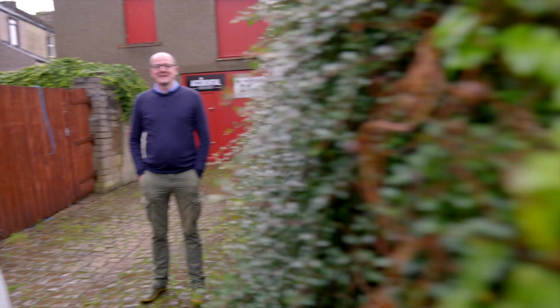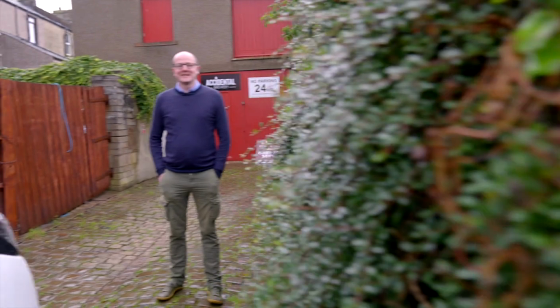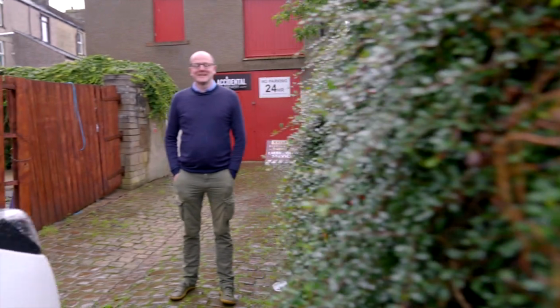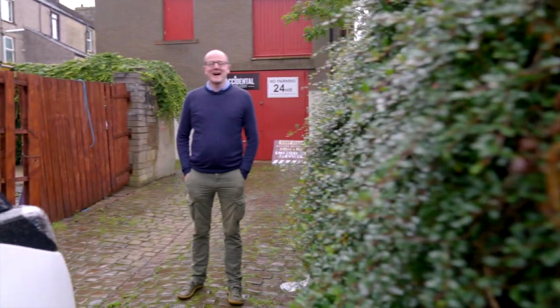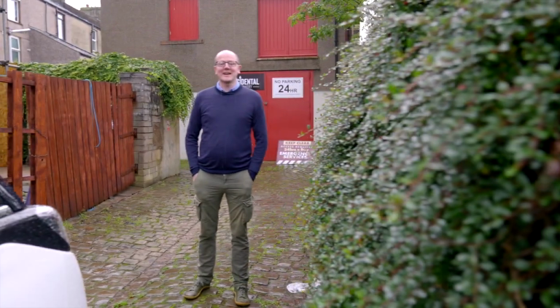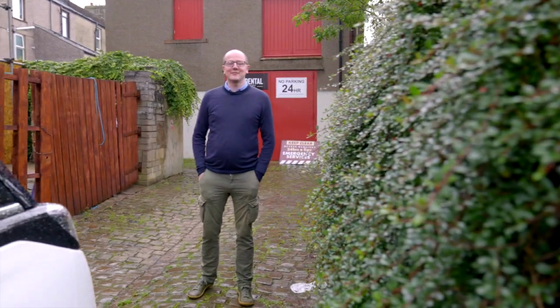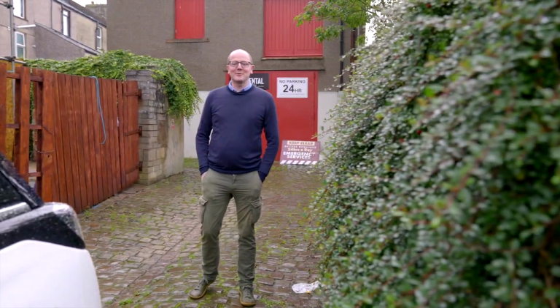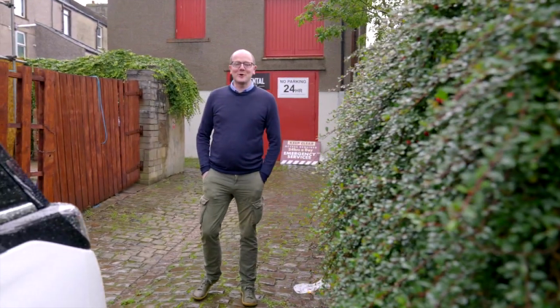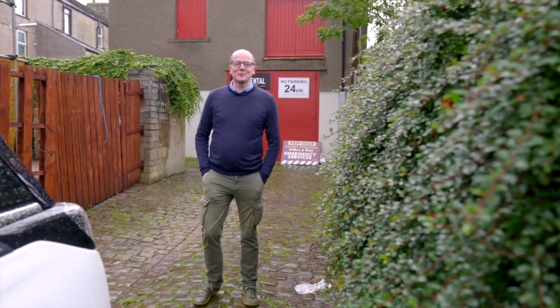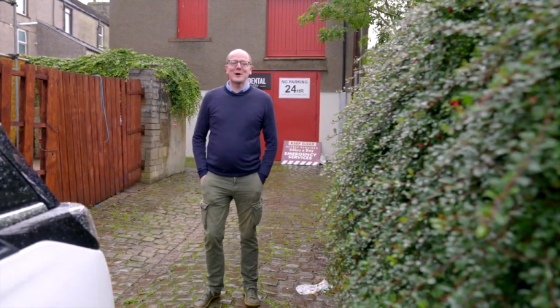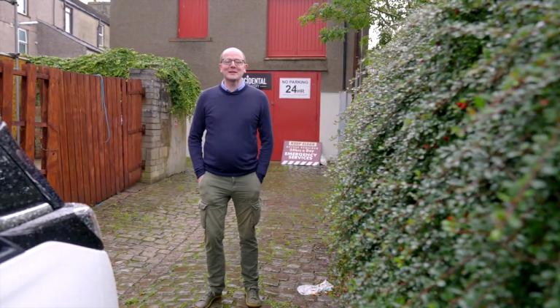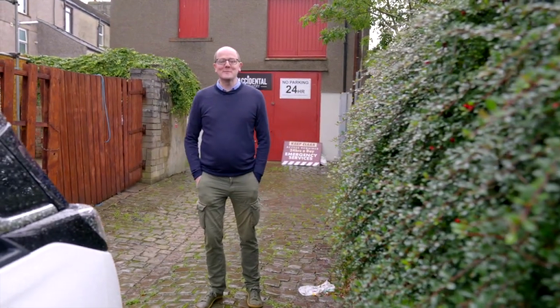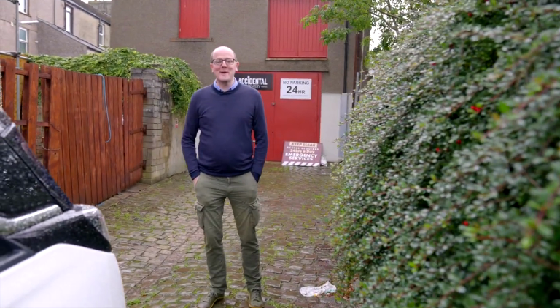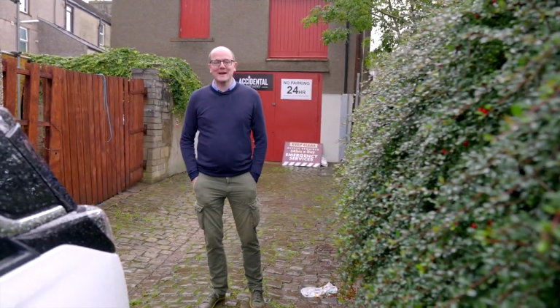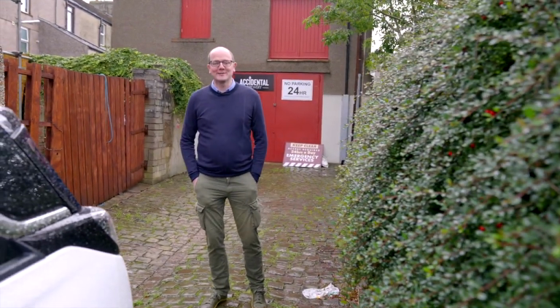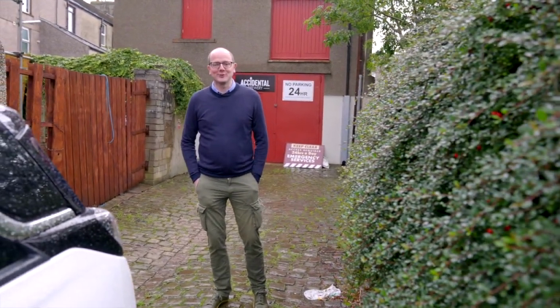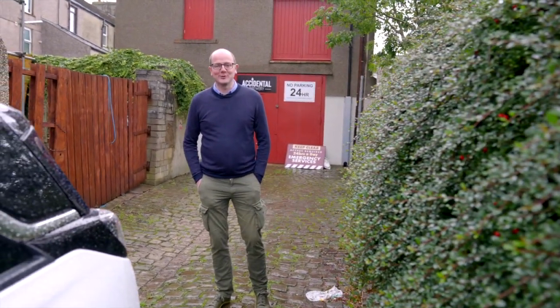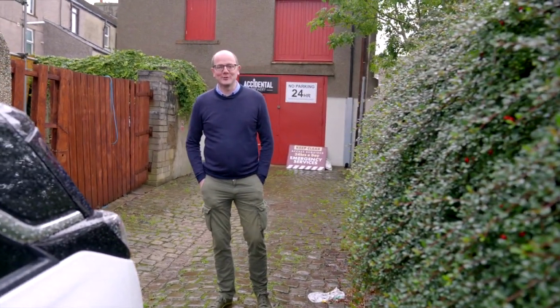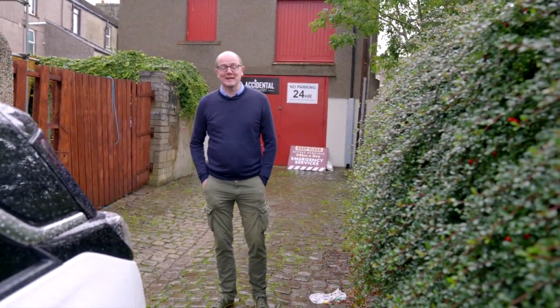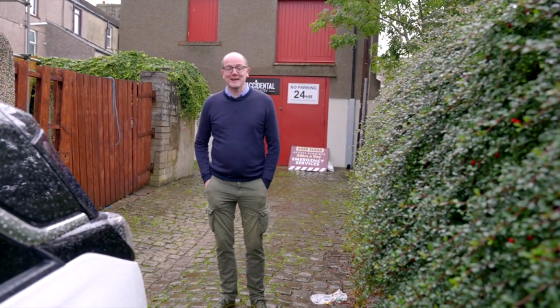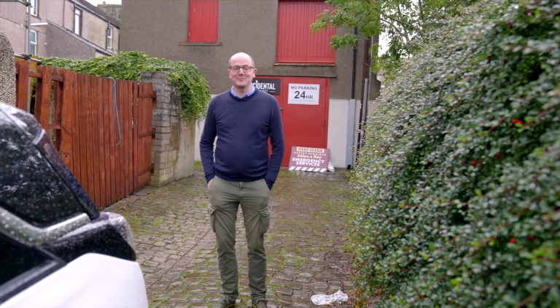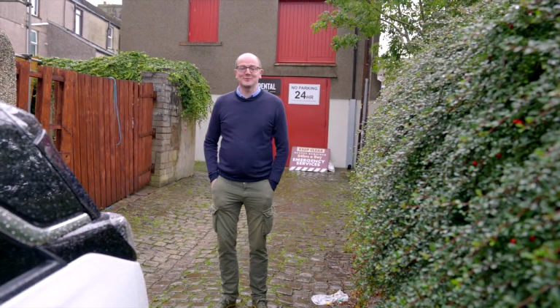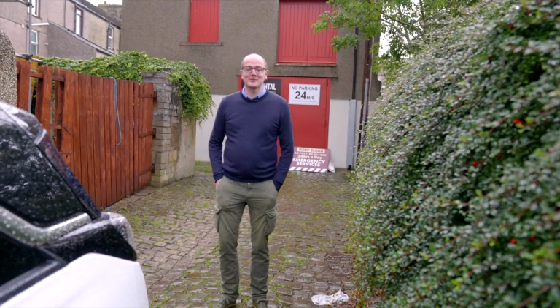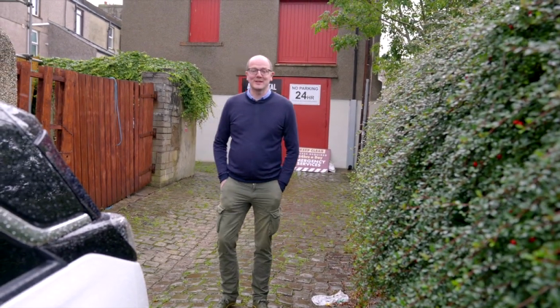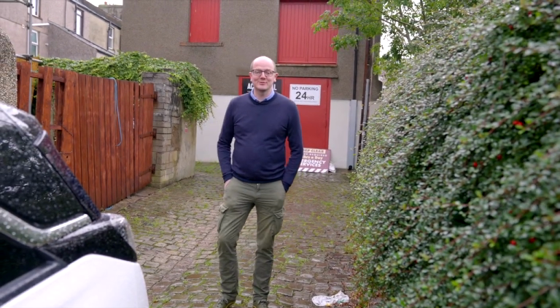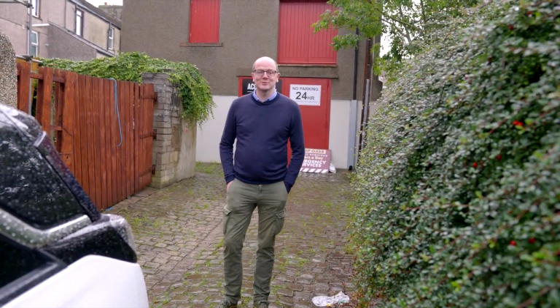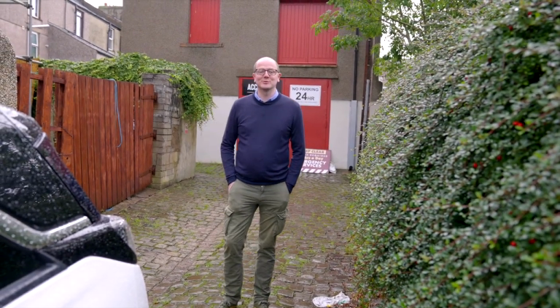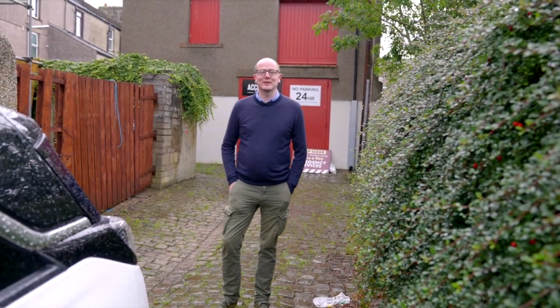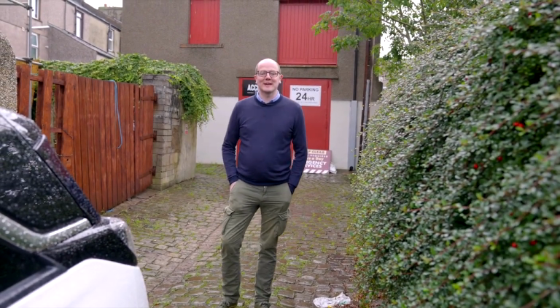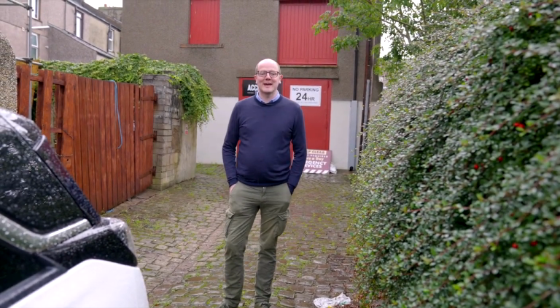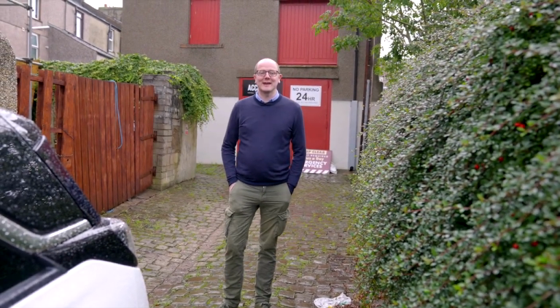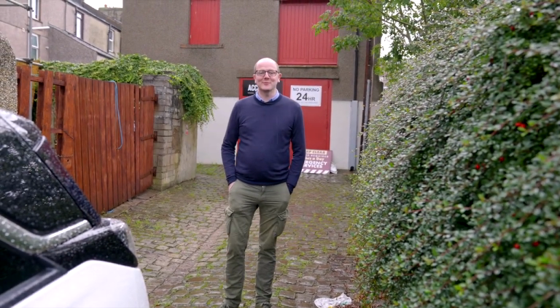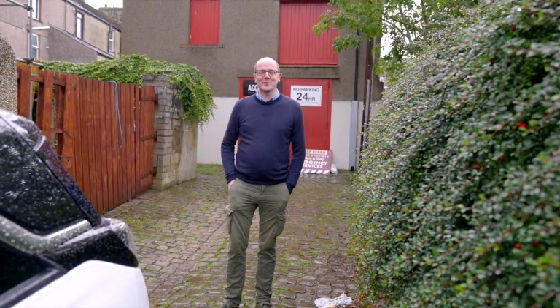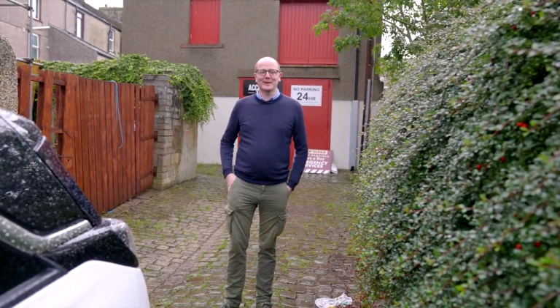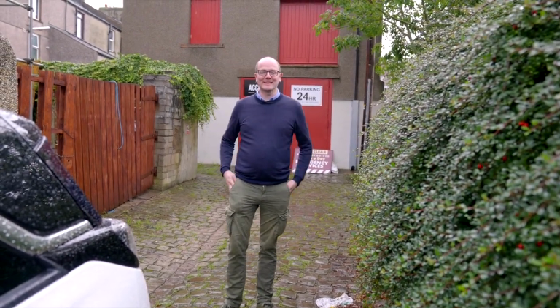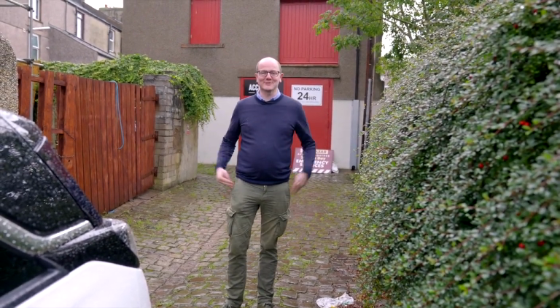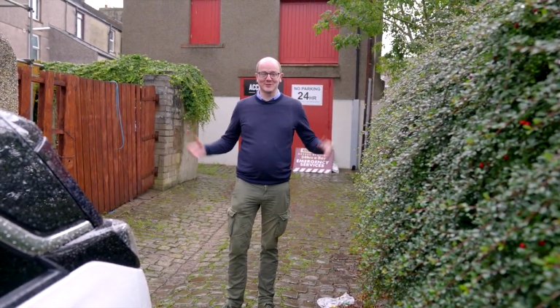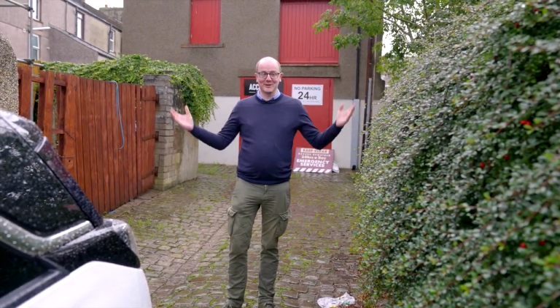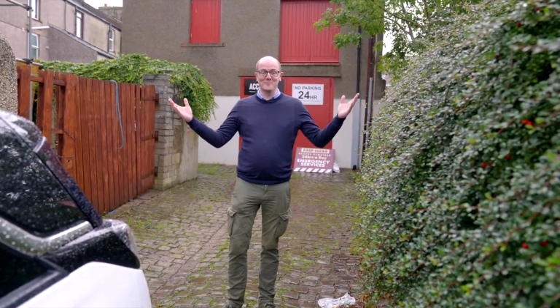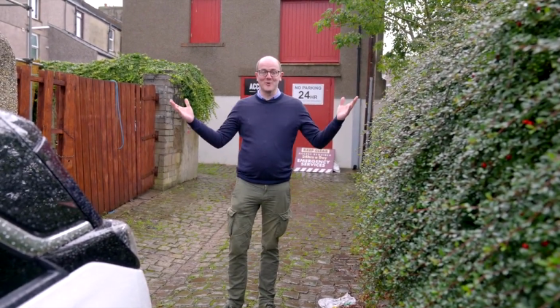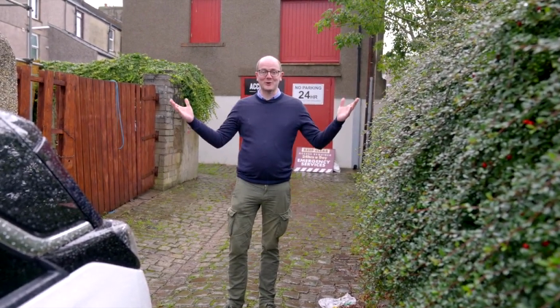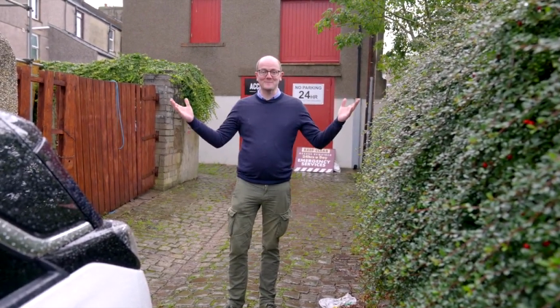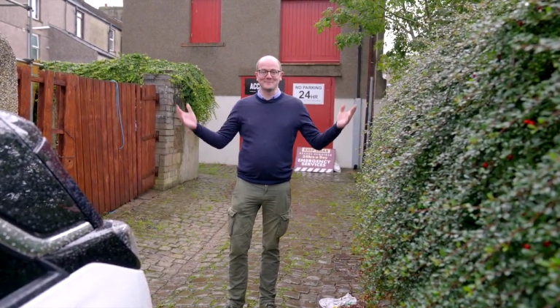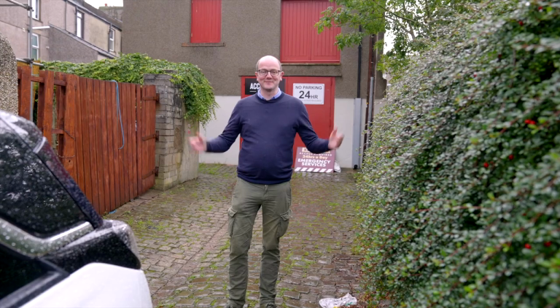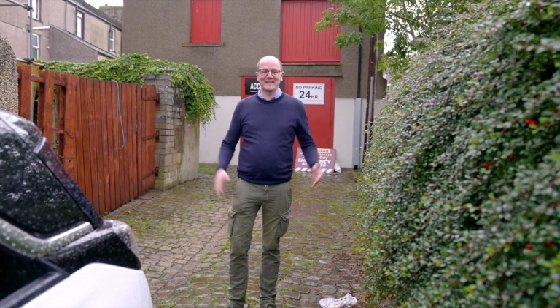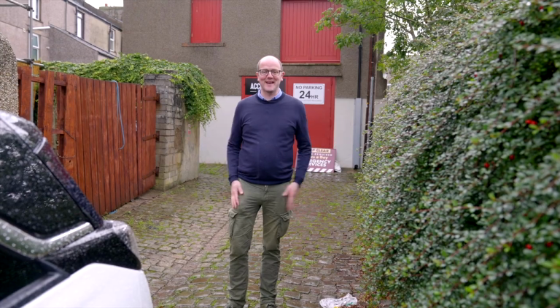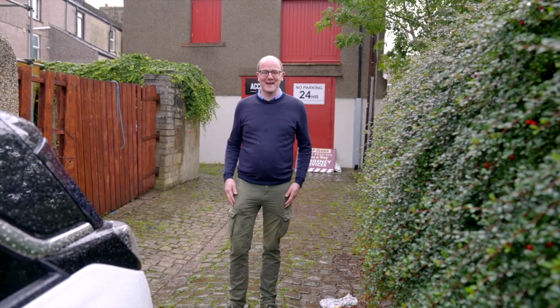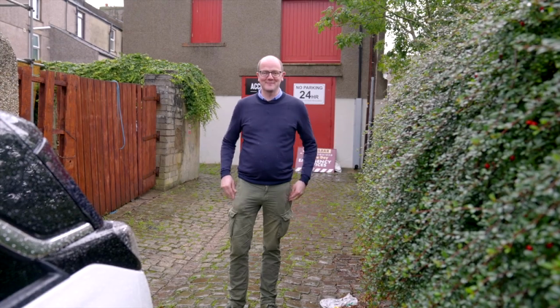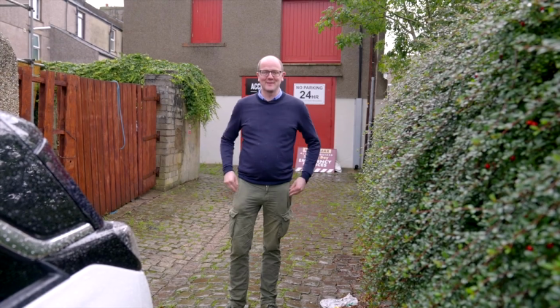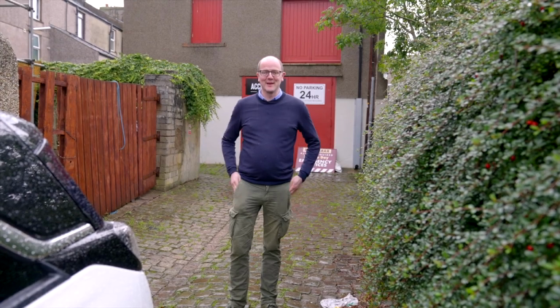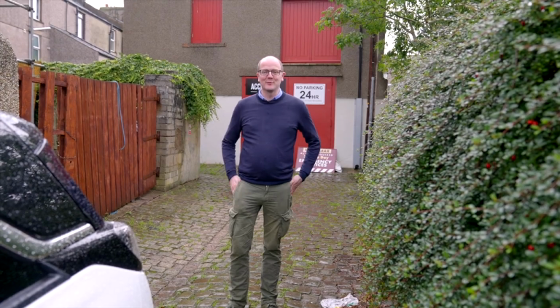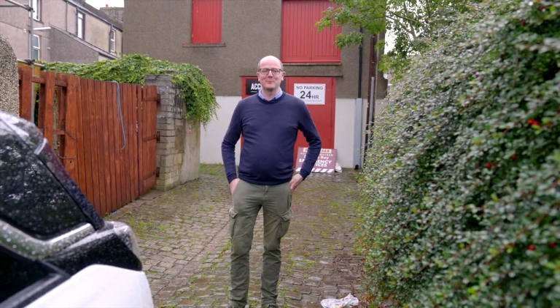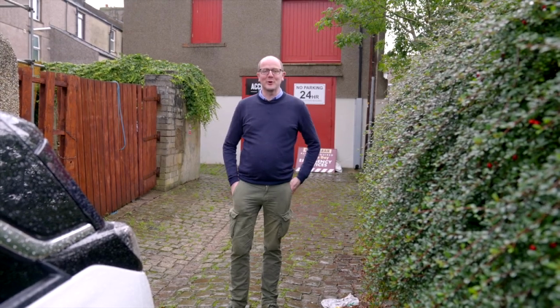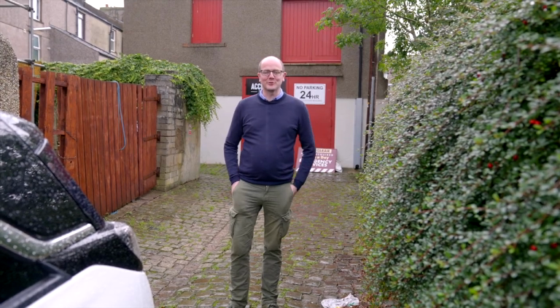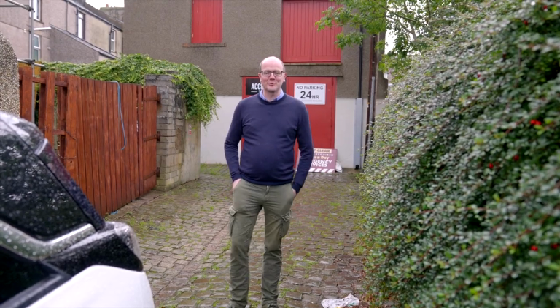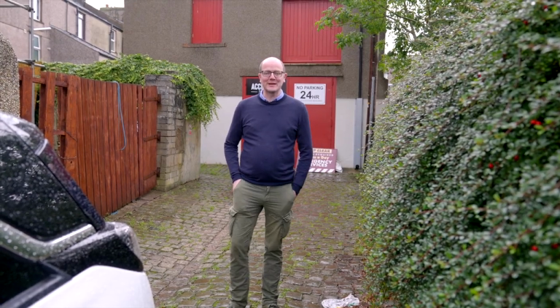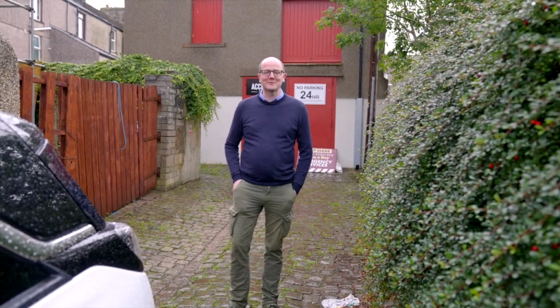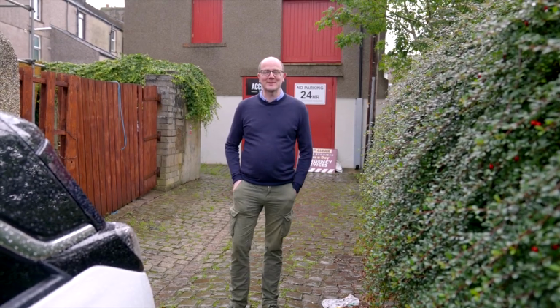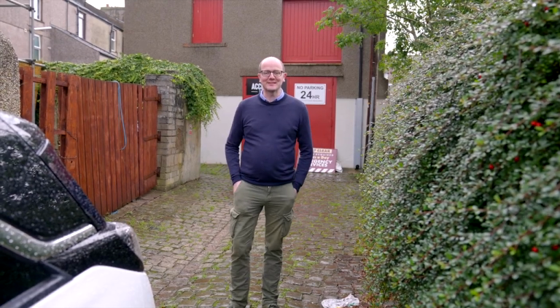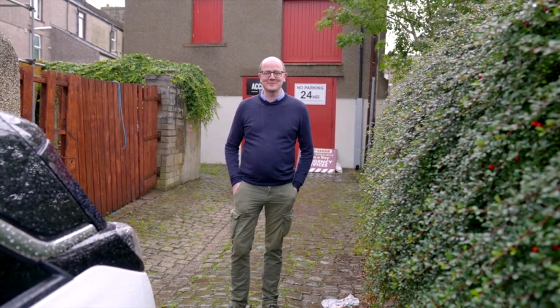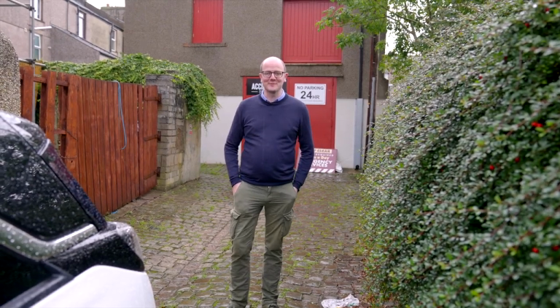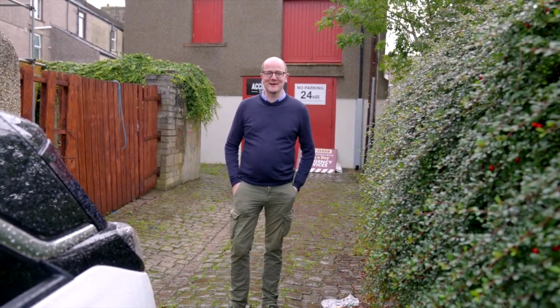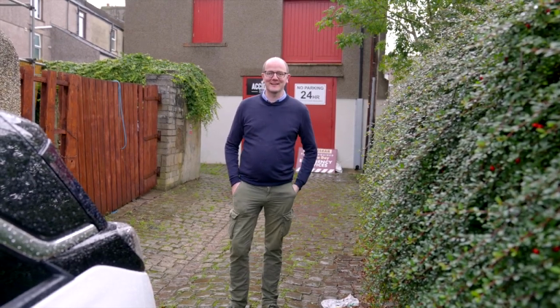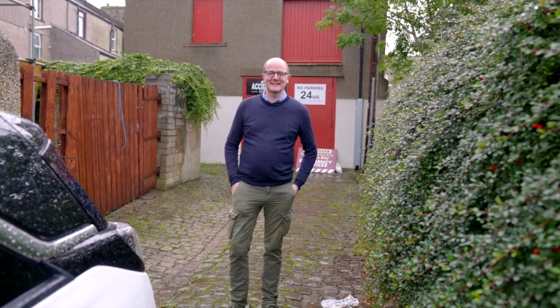Hi everyone, welcome back to the Get A Brew Channel. So today we're in sunny Morecambe - we brought the rain with us from Ireland.